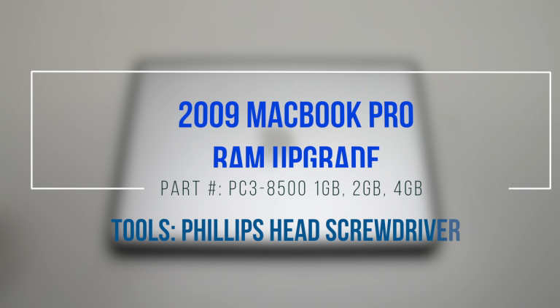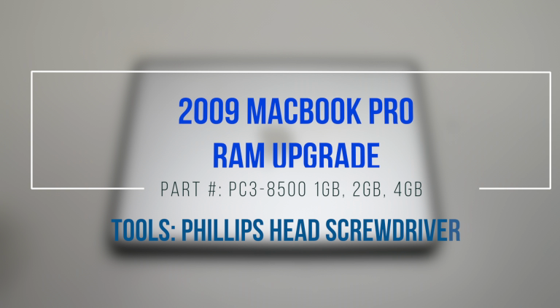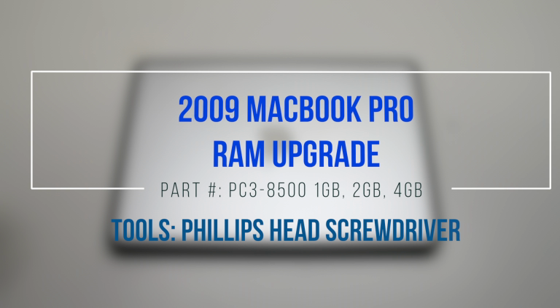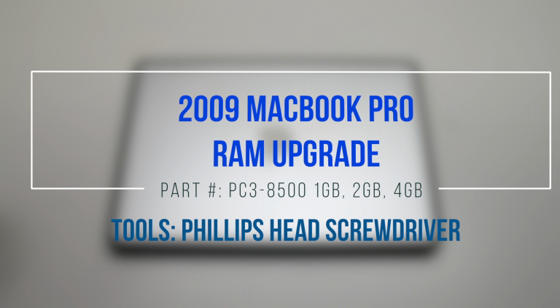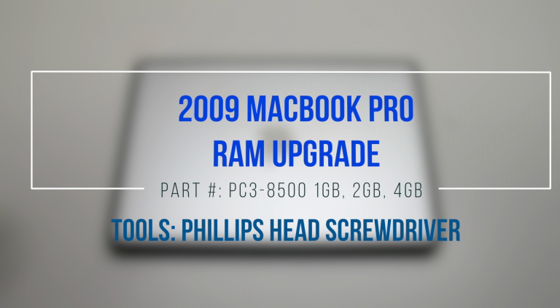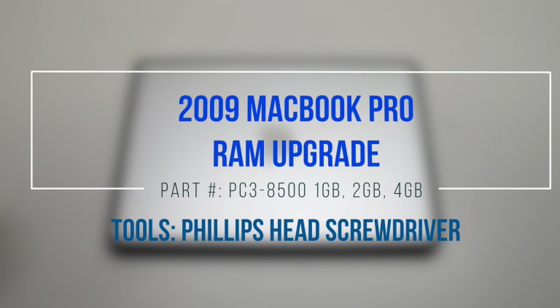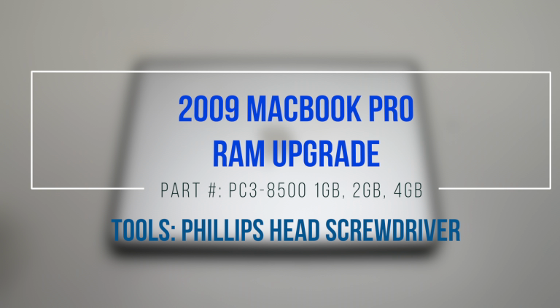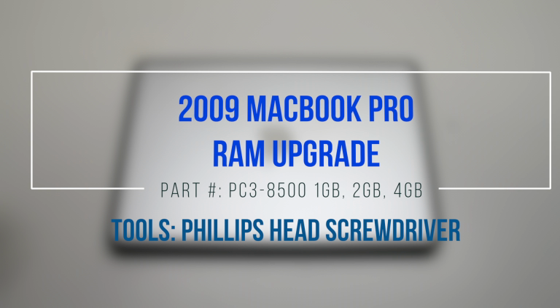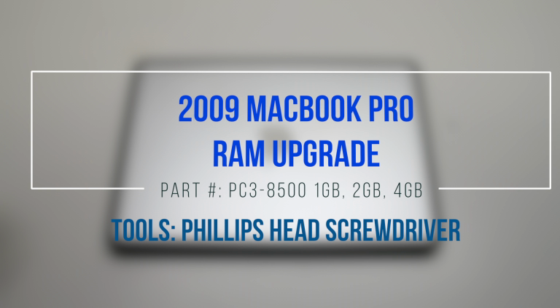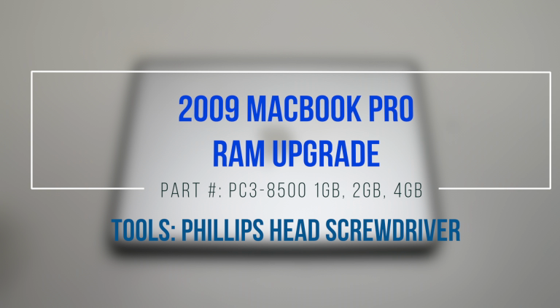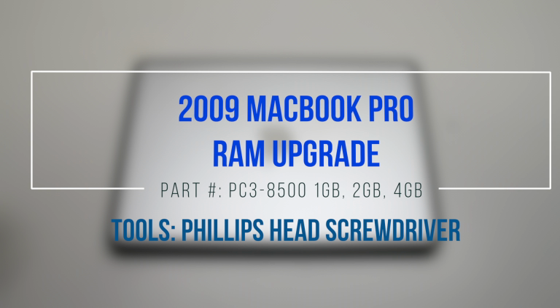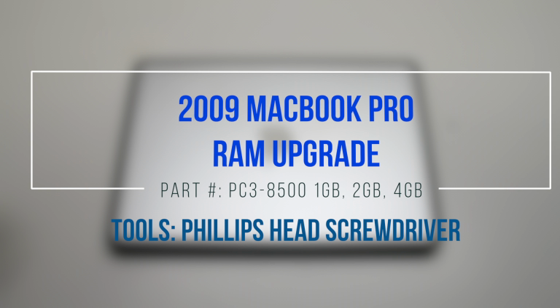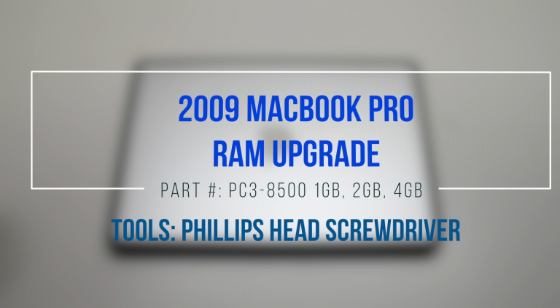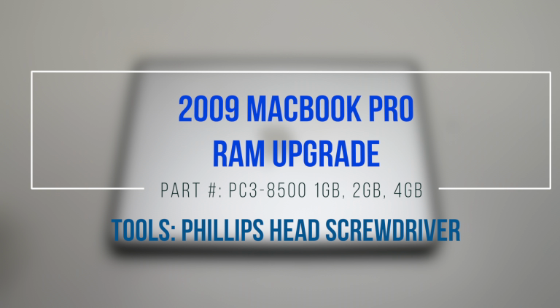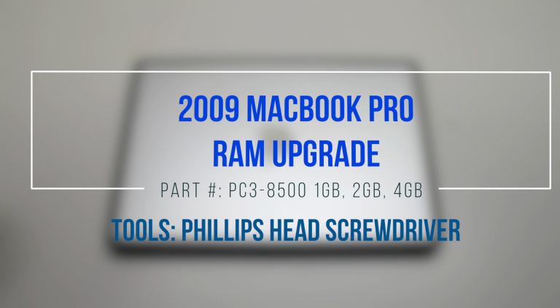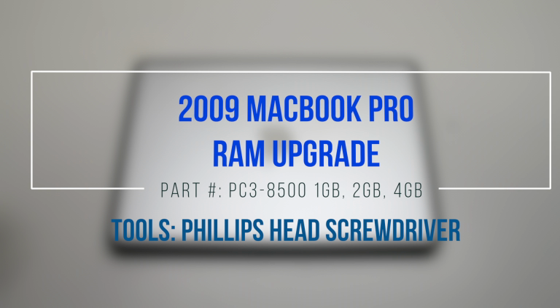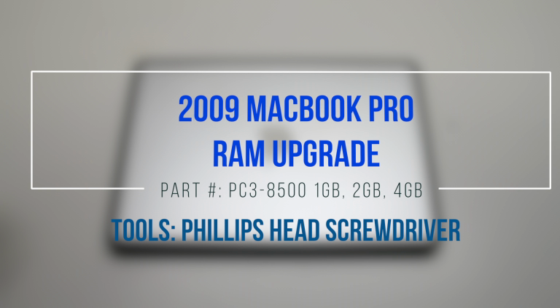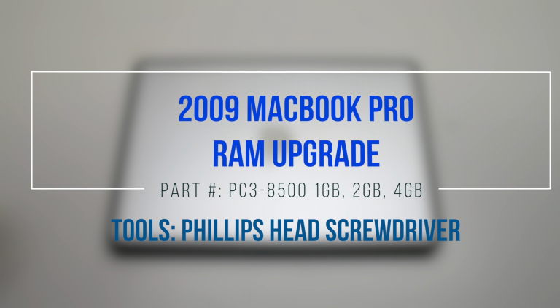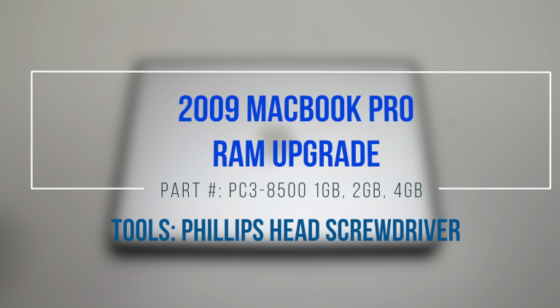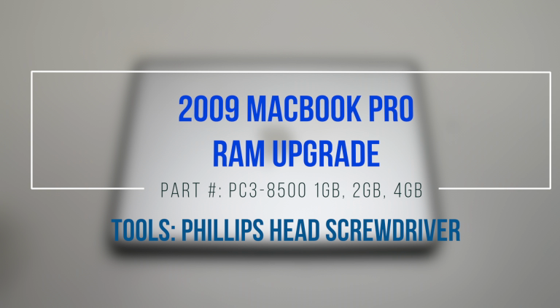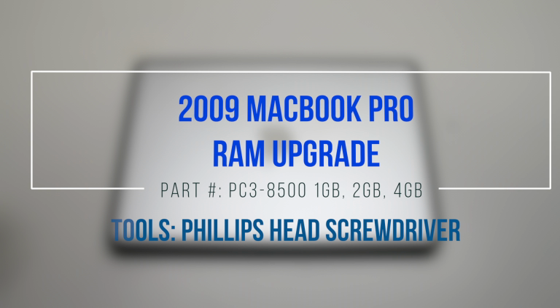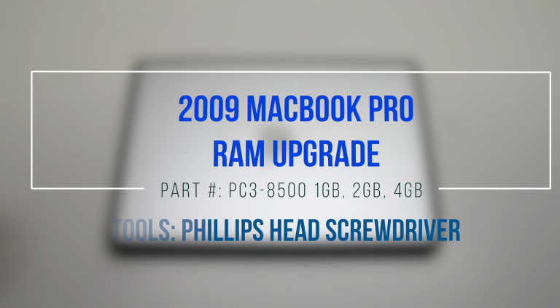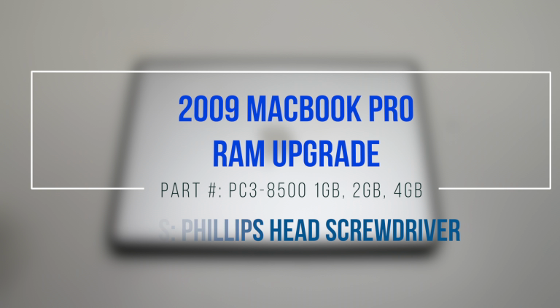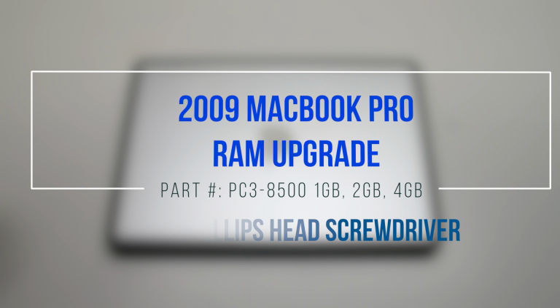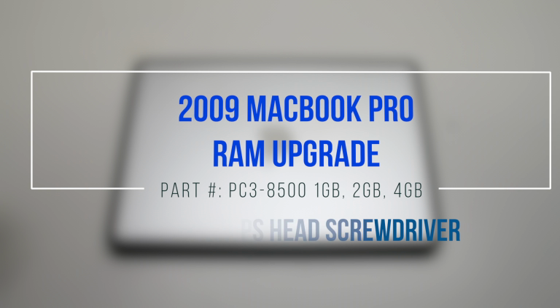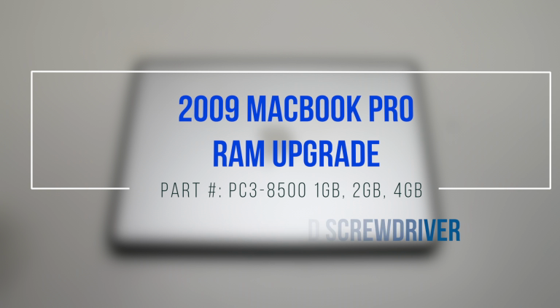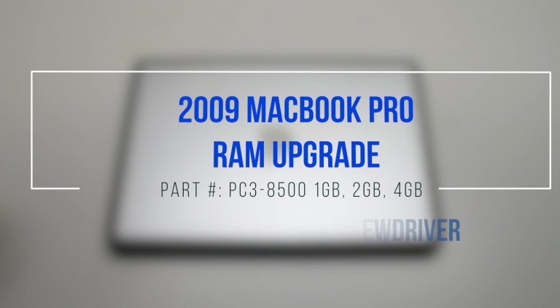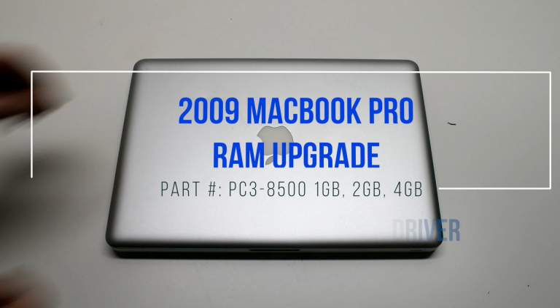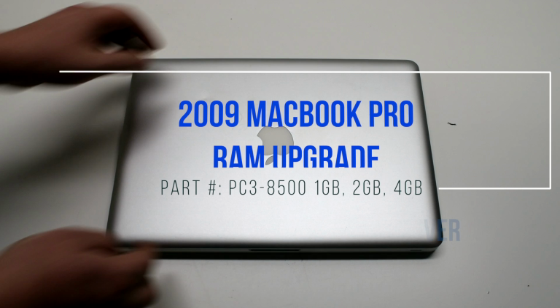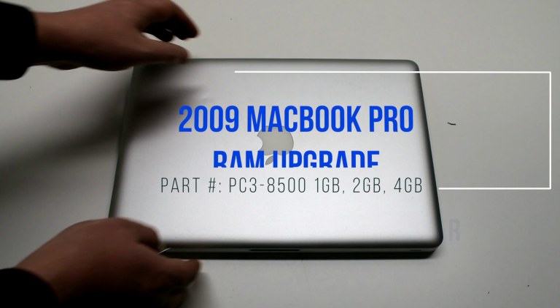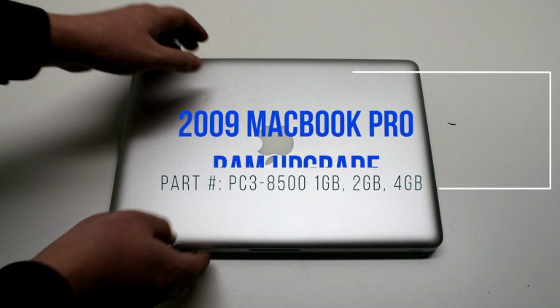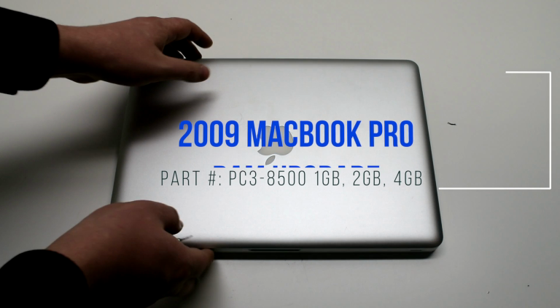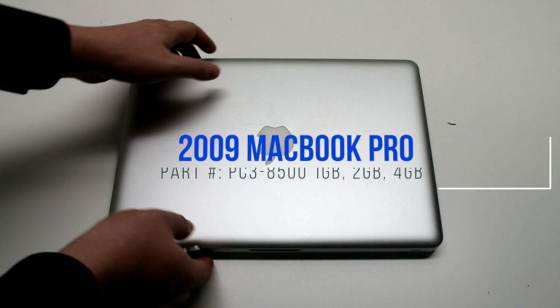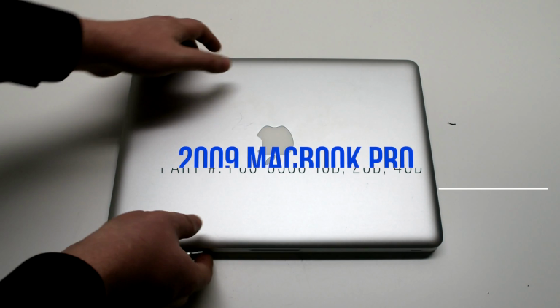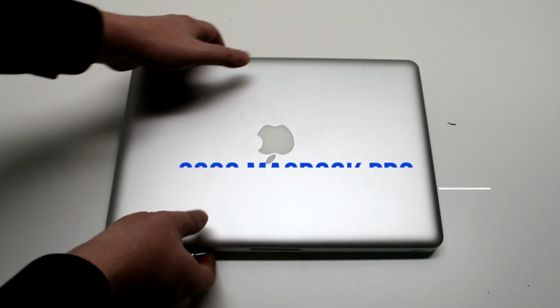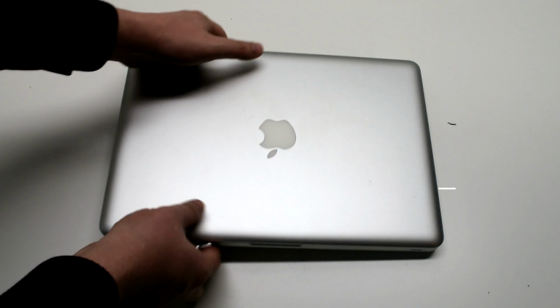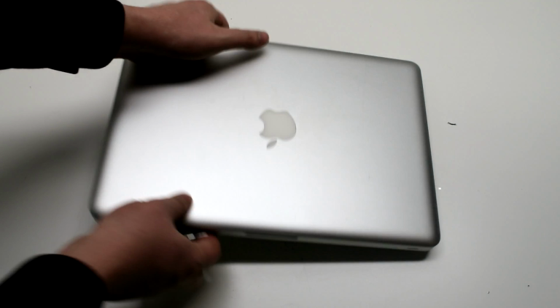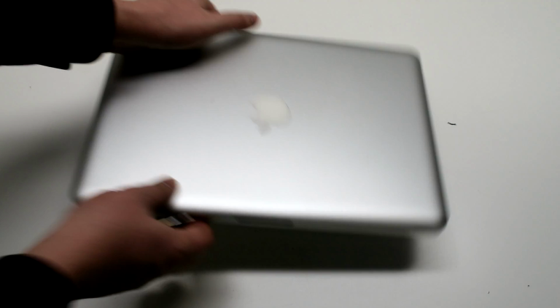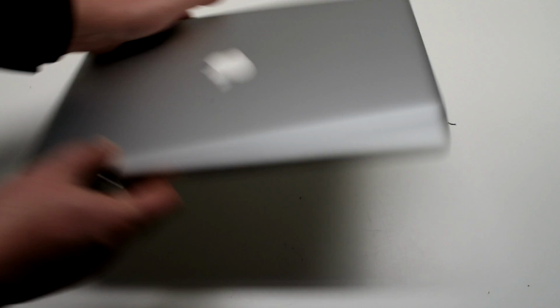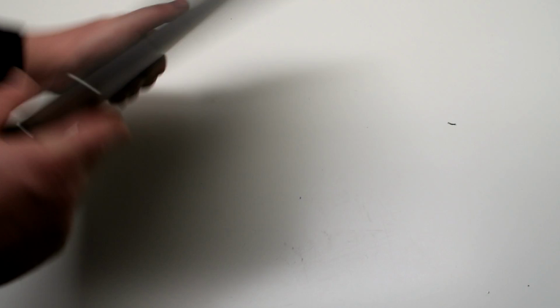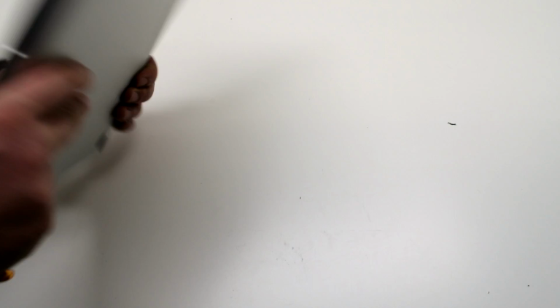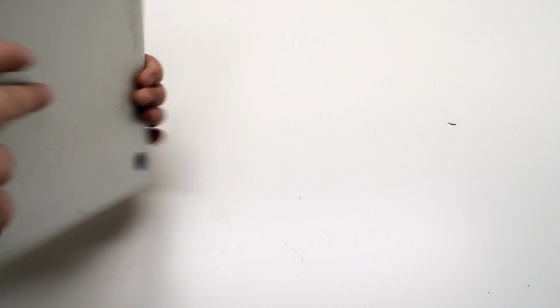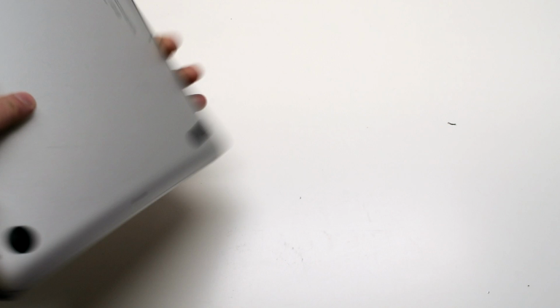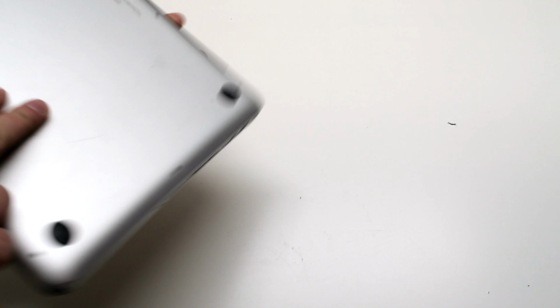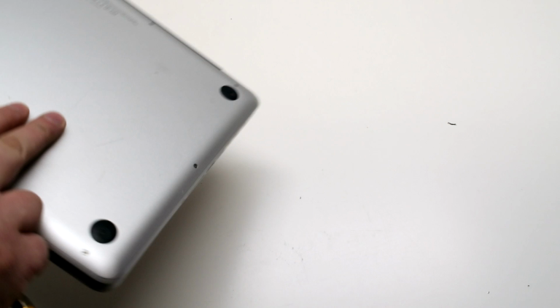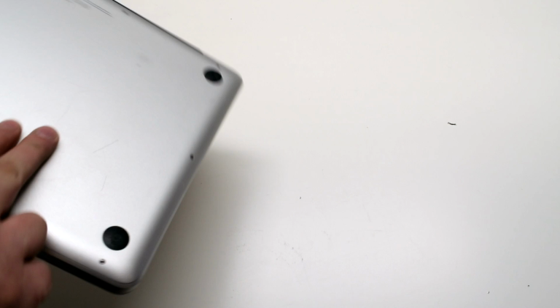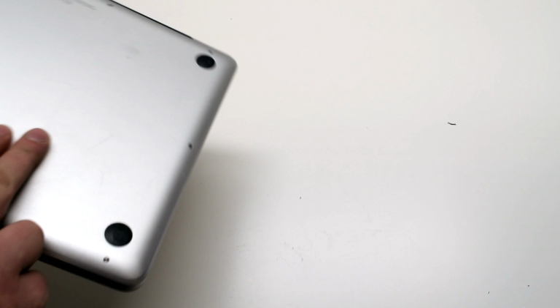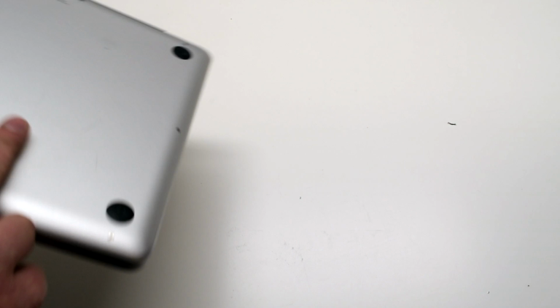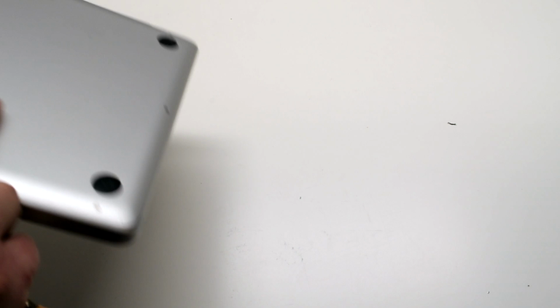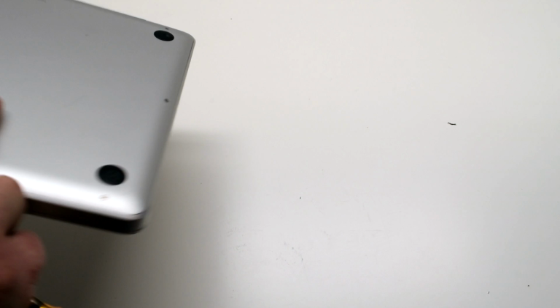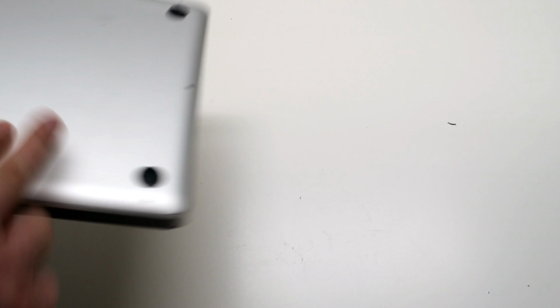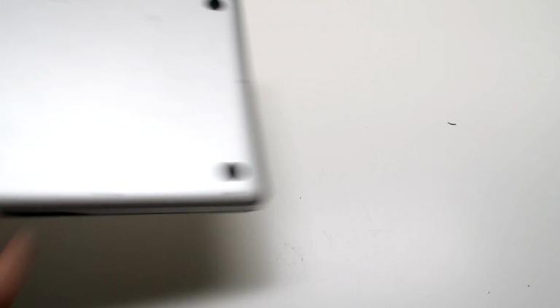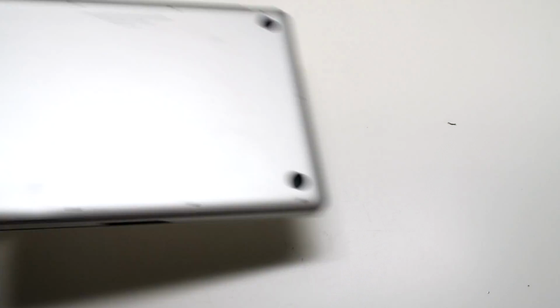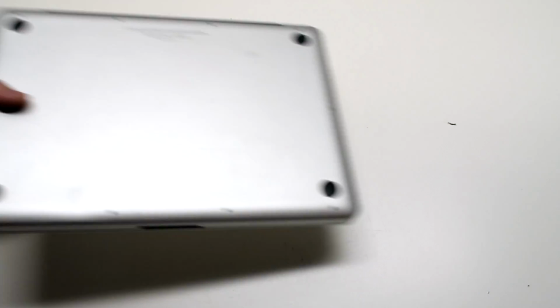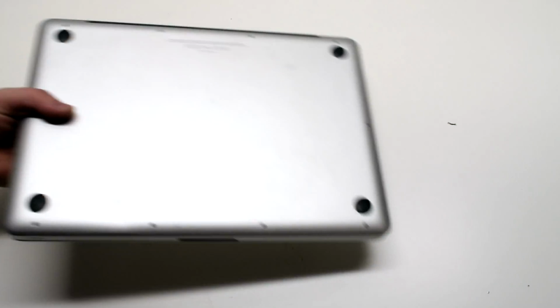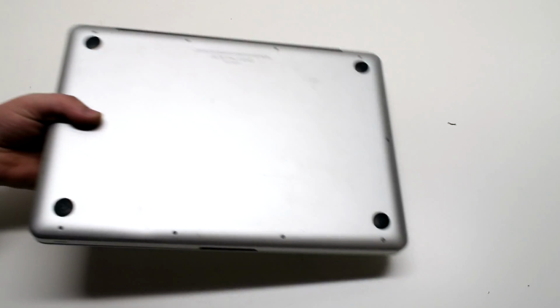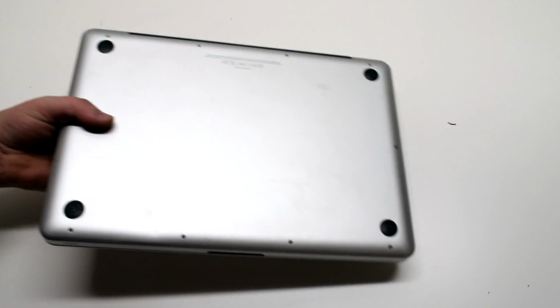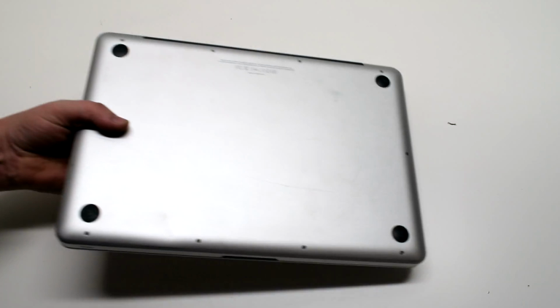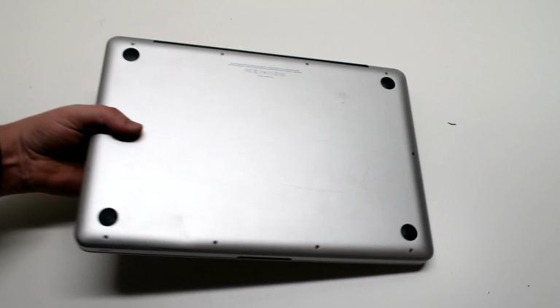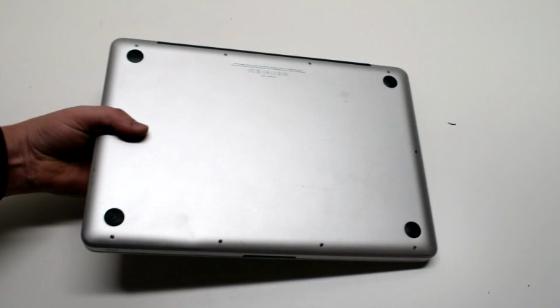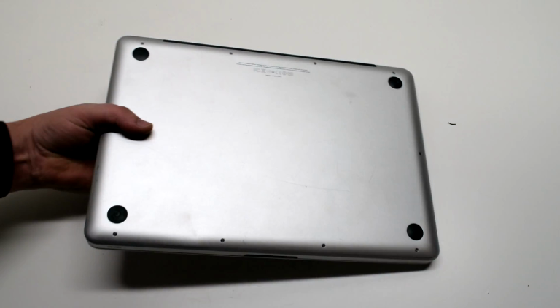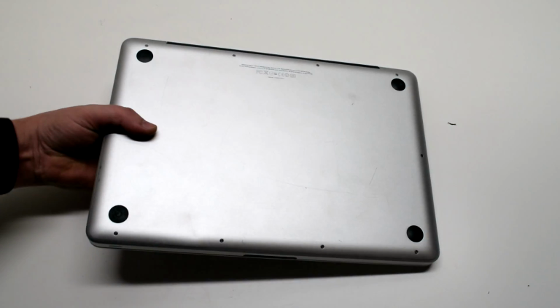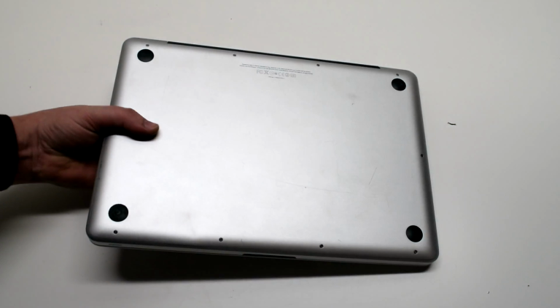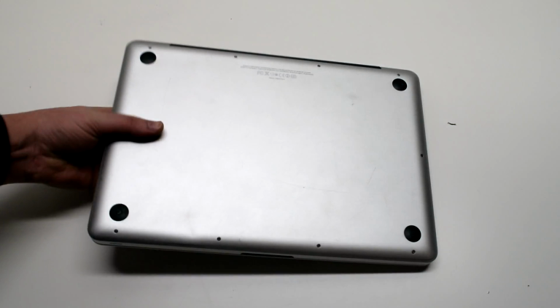2009 MacBook Pro RAM upgrade. Start off by shutting down and flipping over the MacBook.